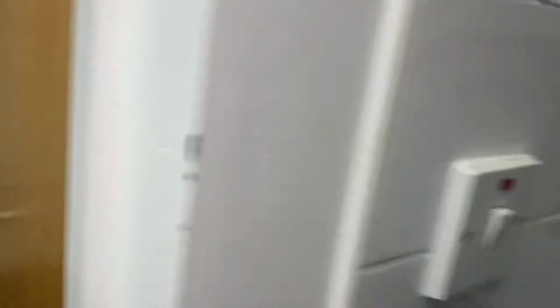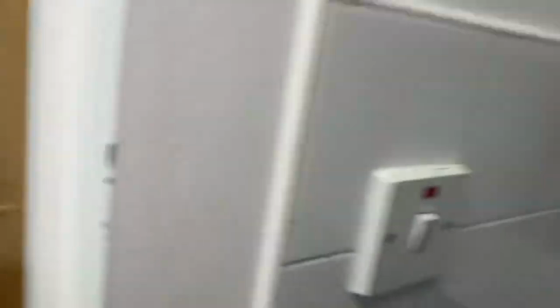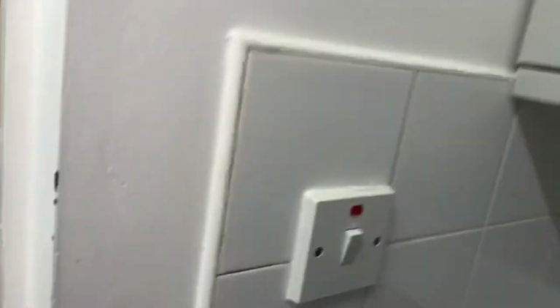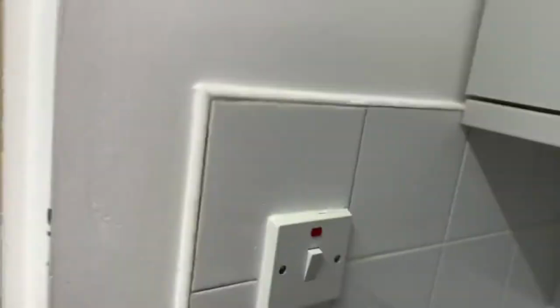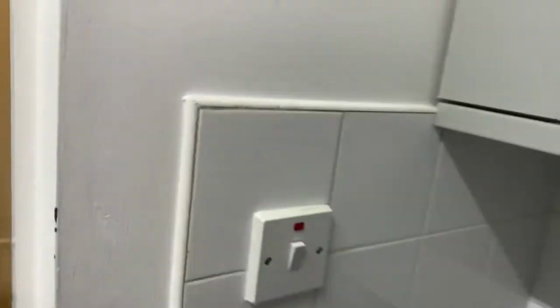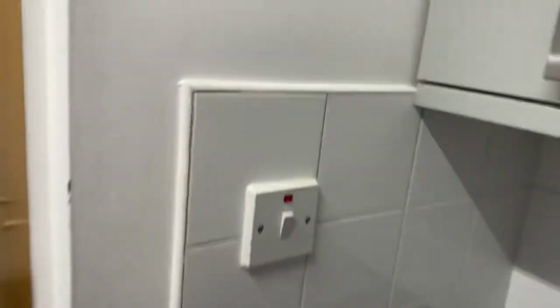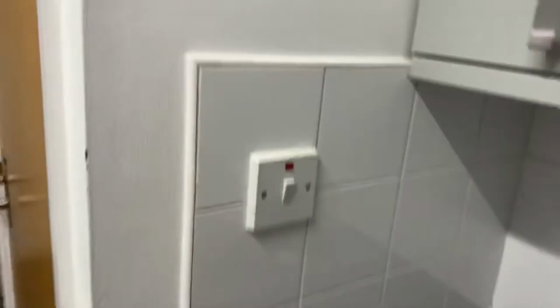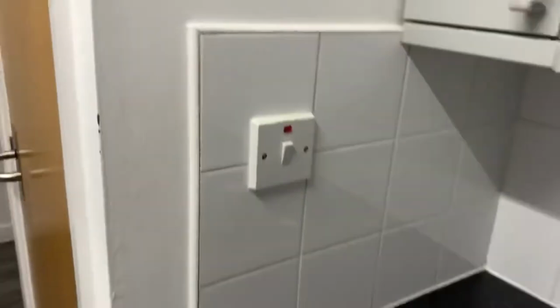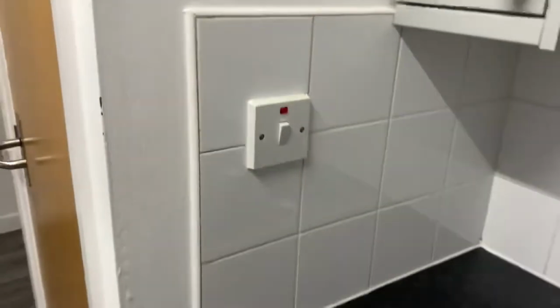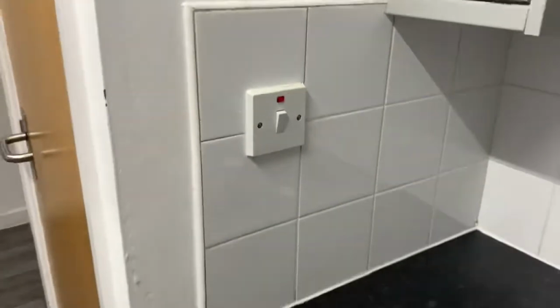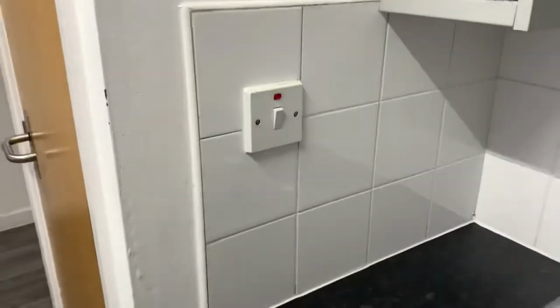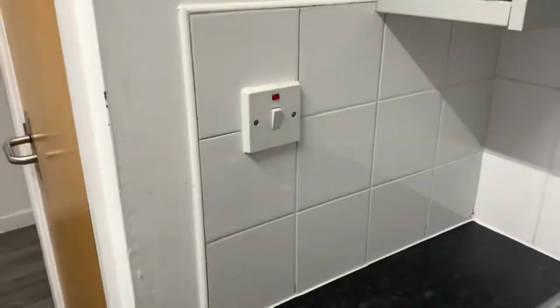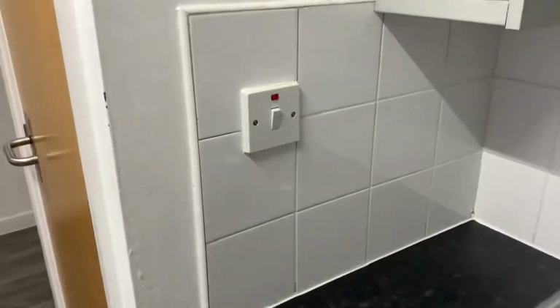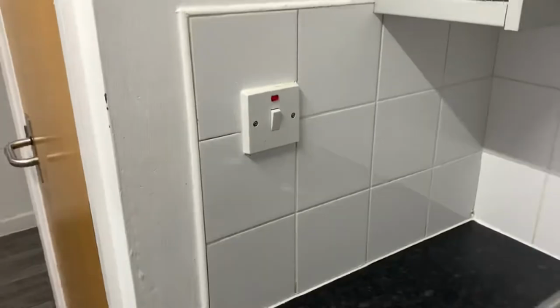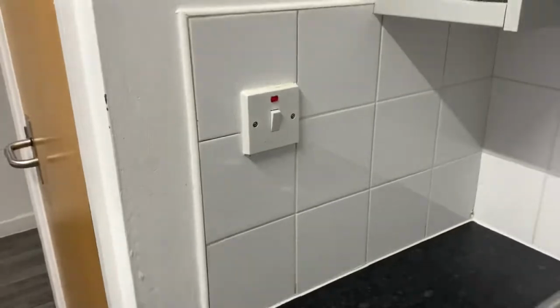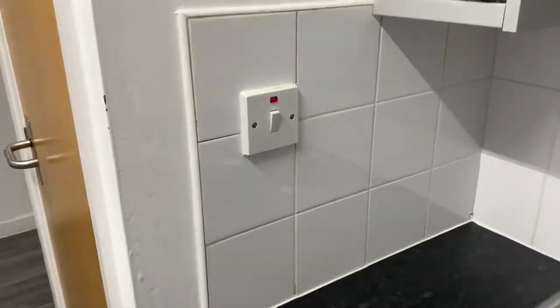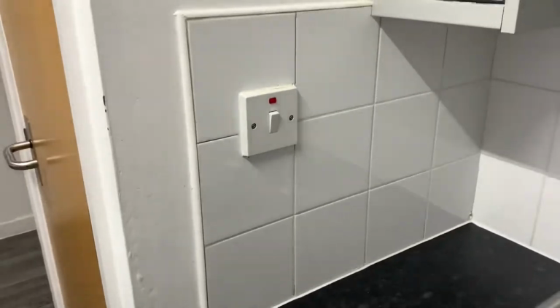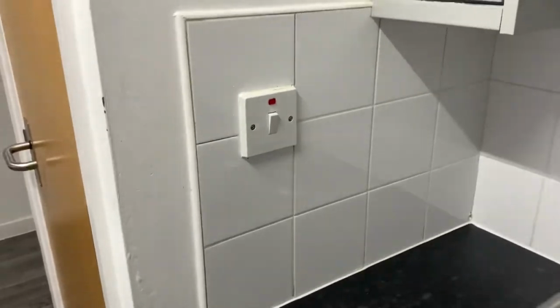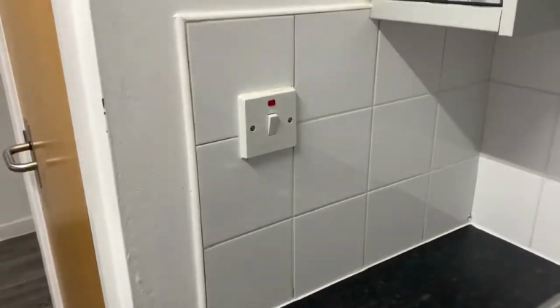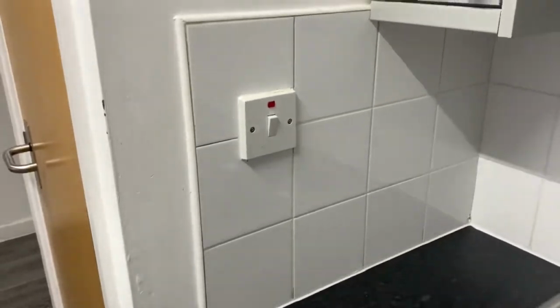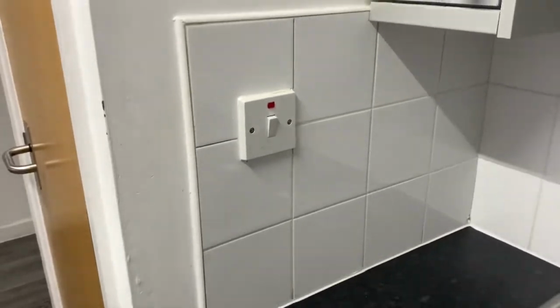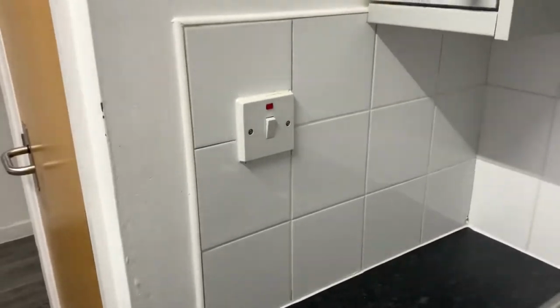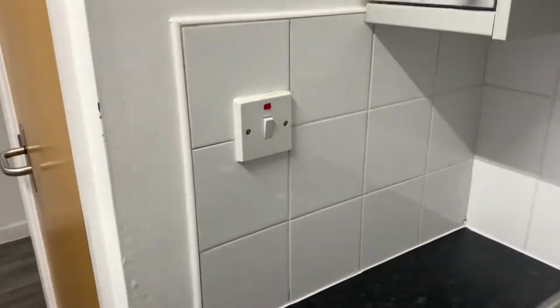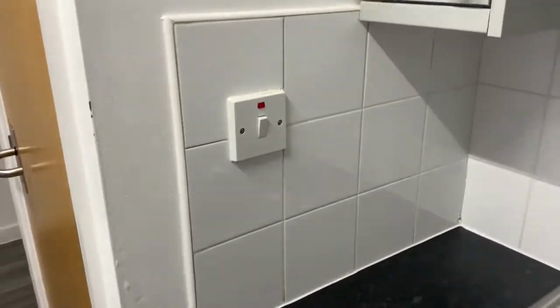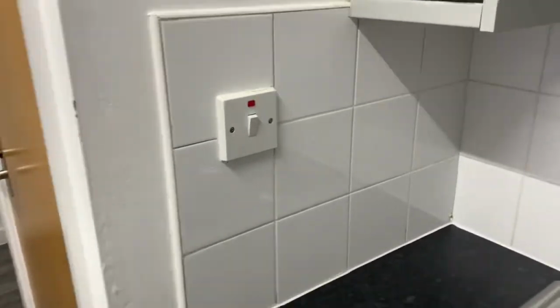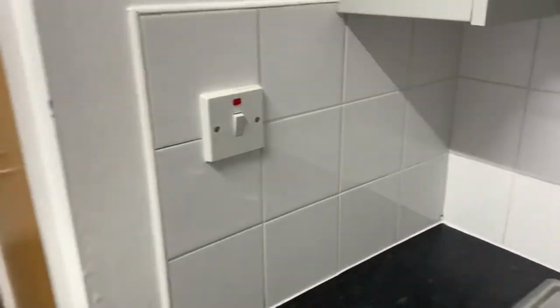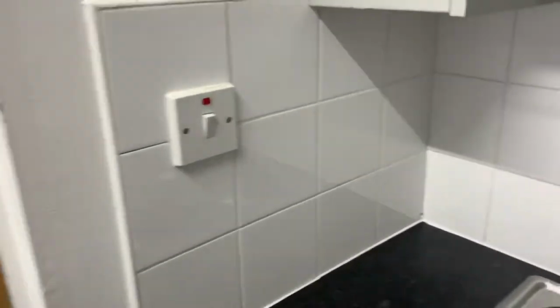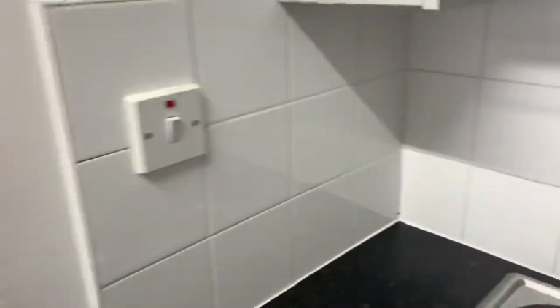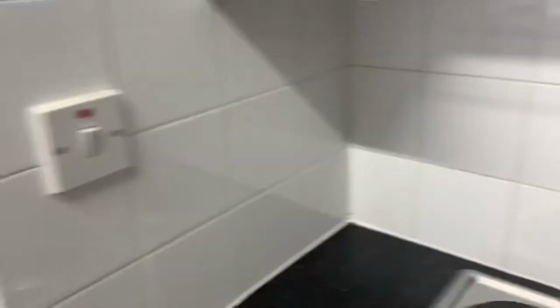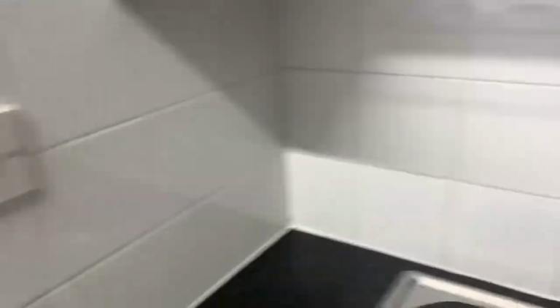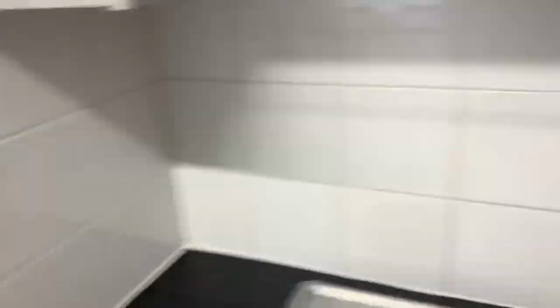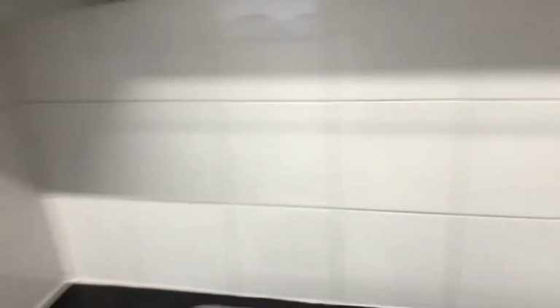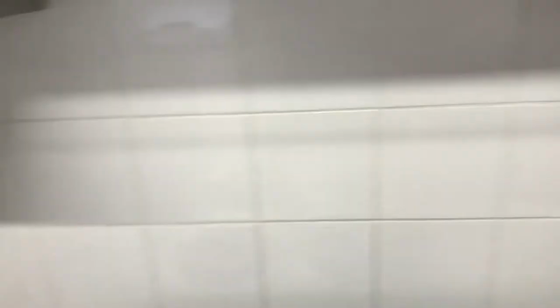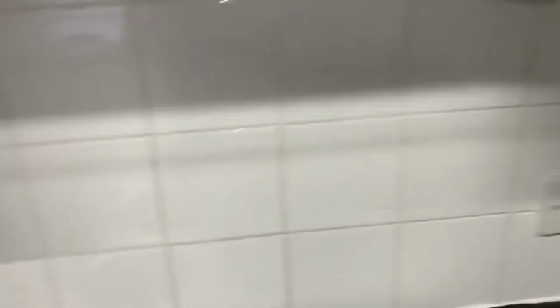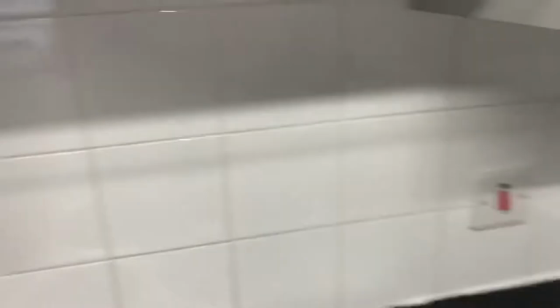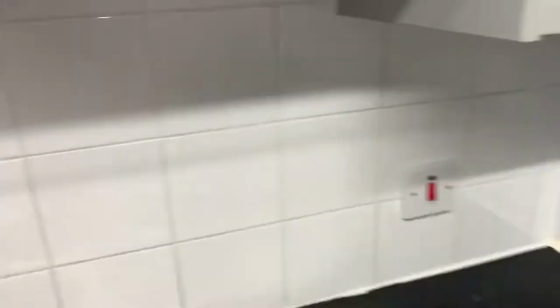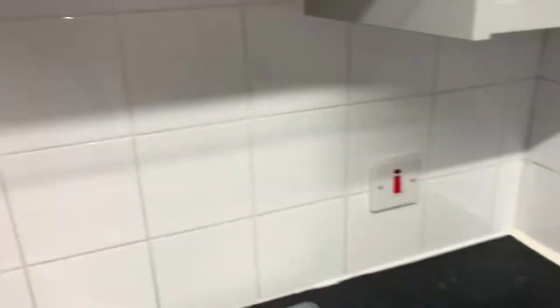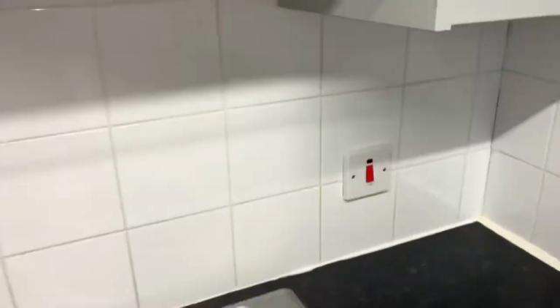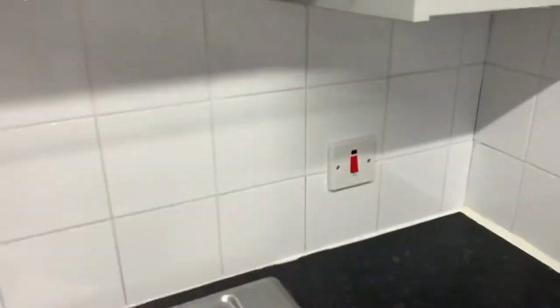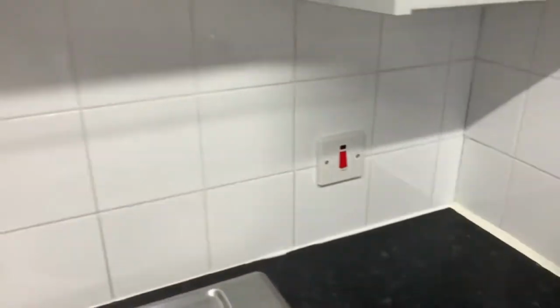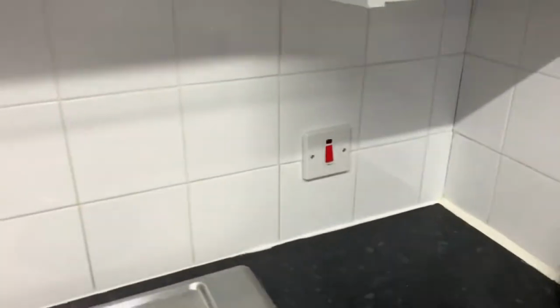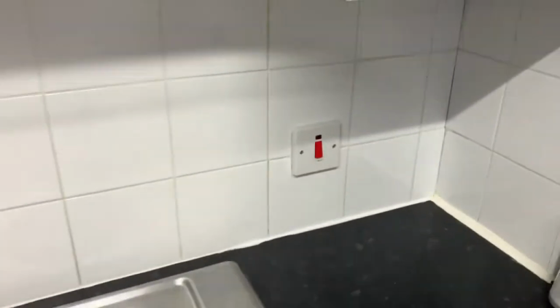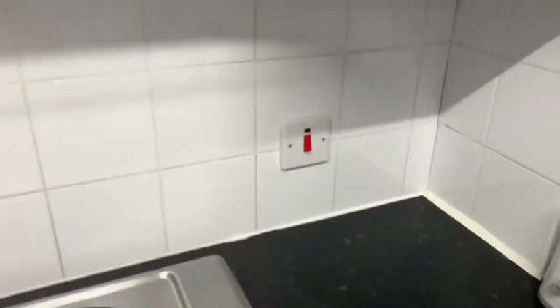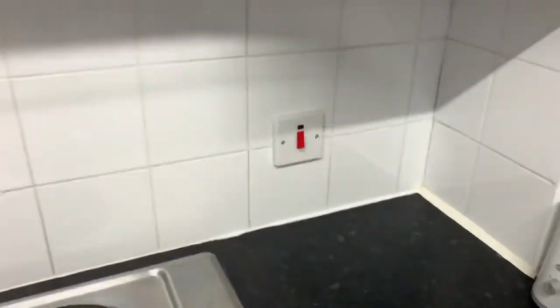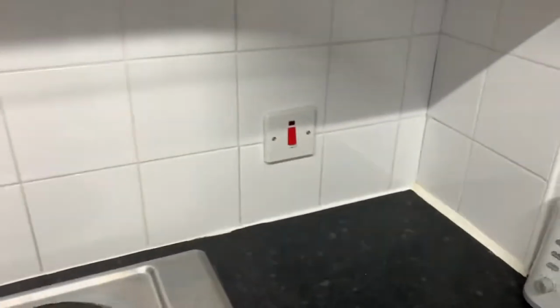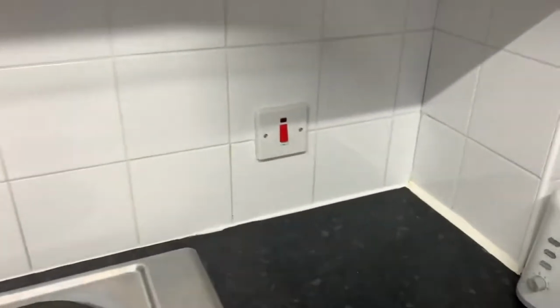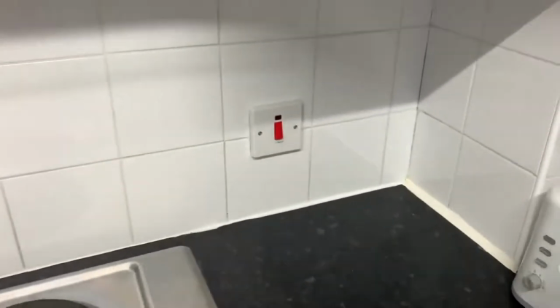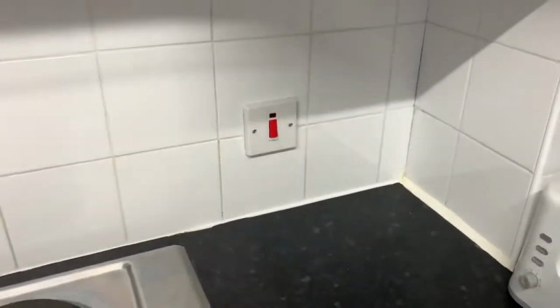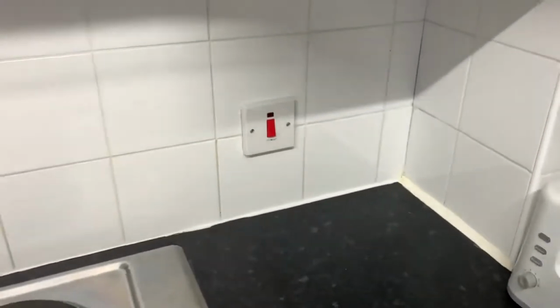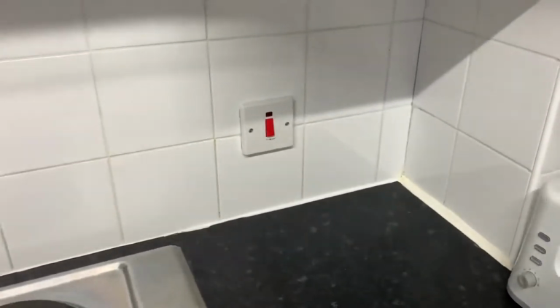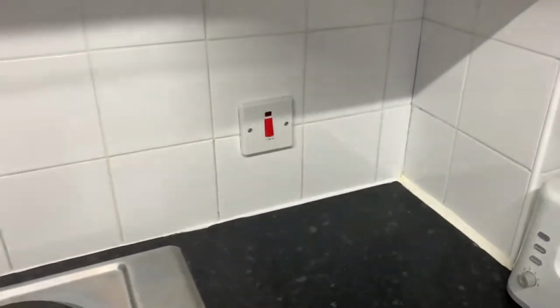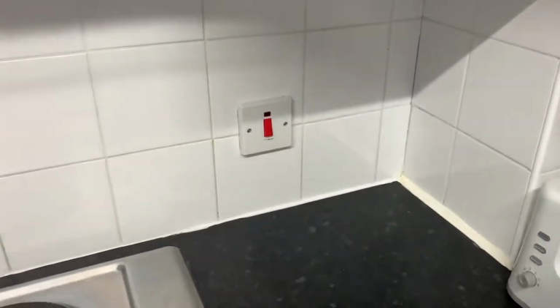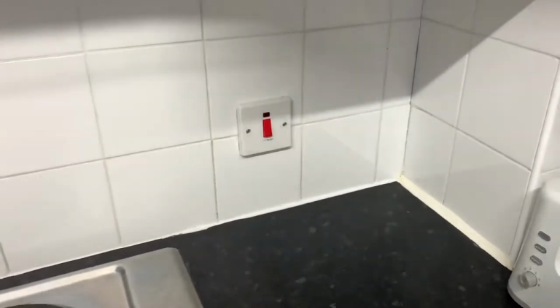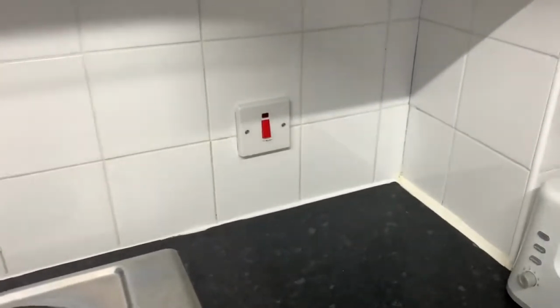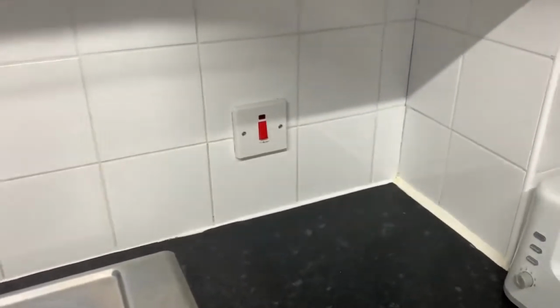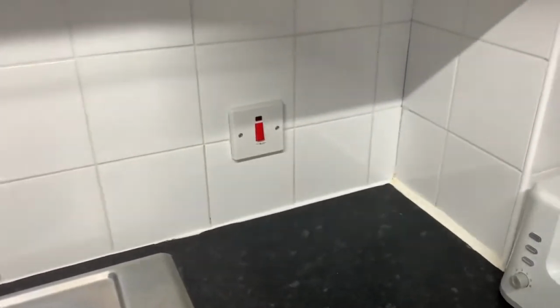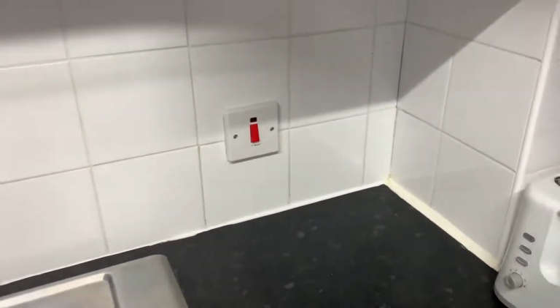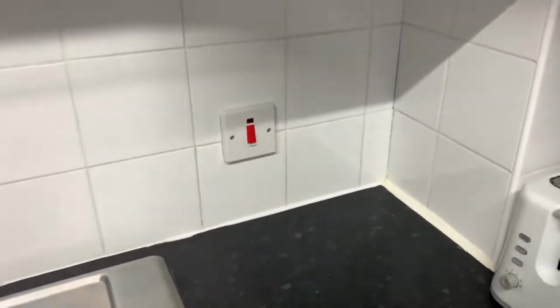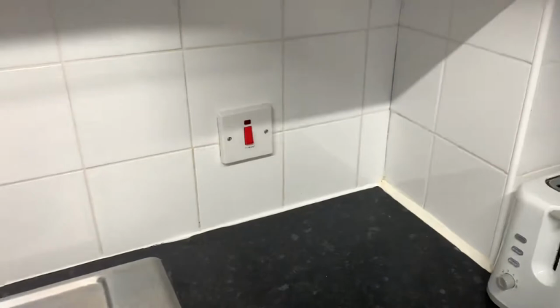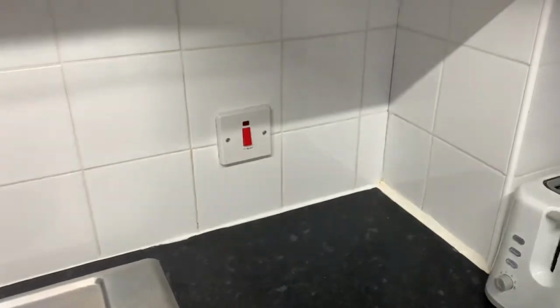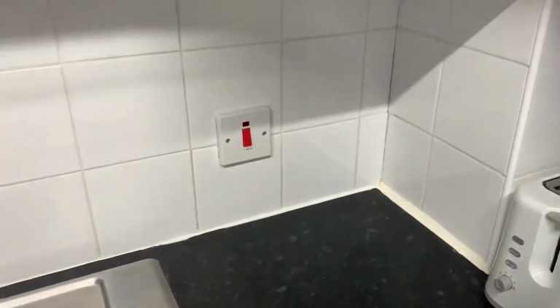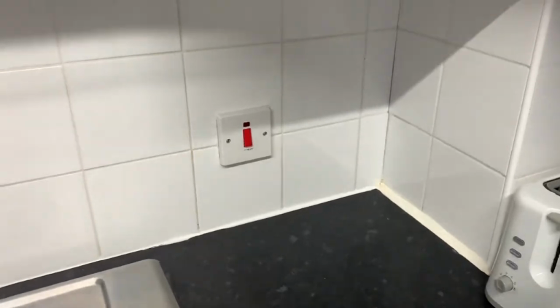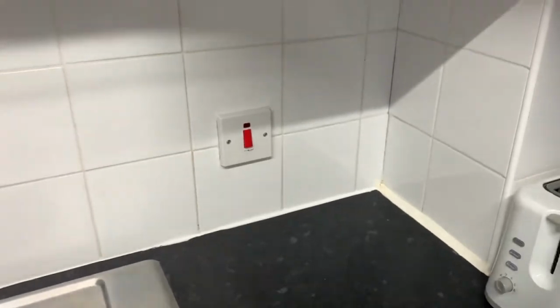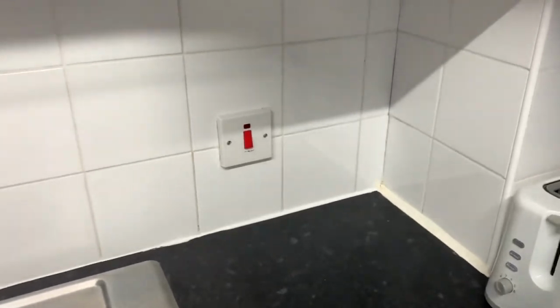There is also a switch located outside — this must remain on. Your cooker switch is located behind your cooker.